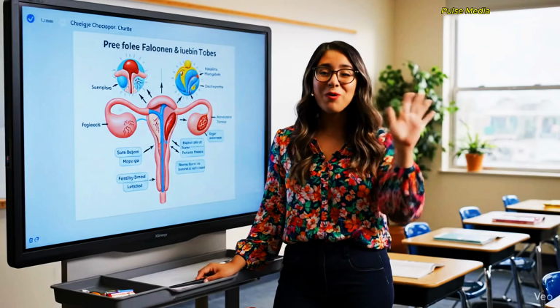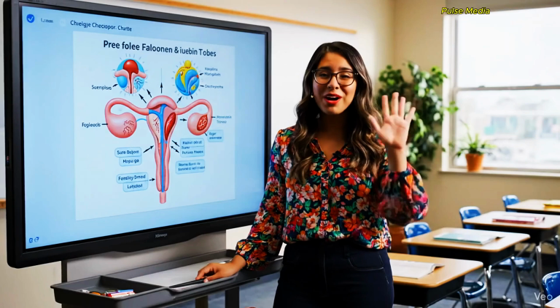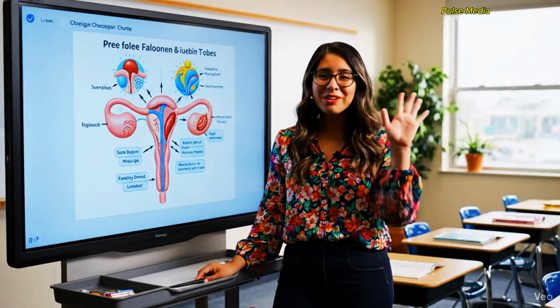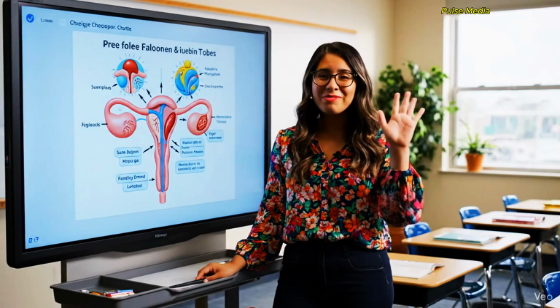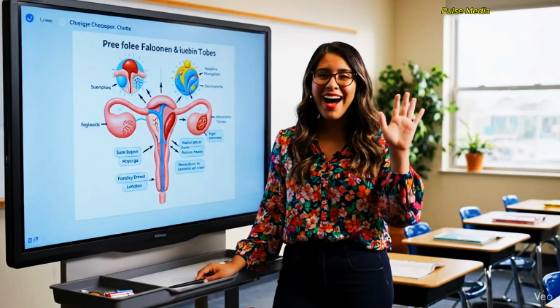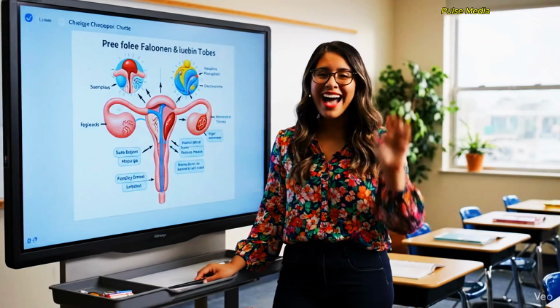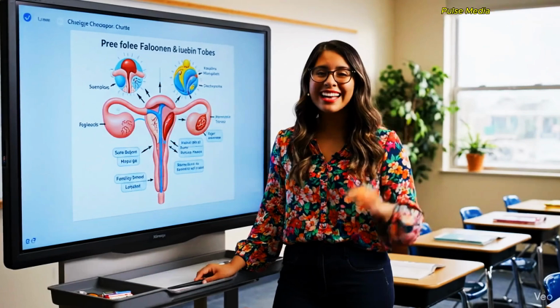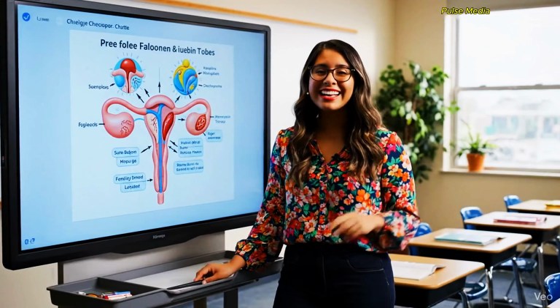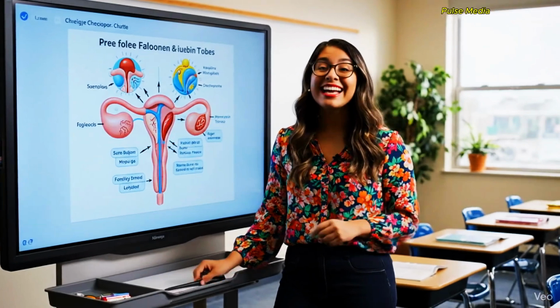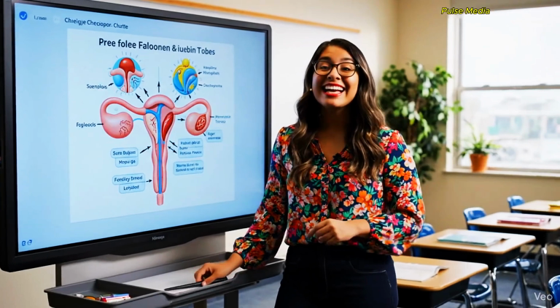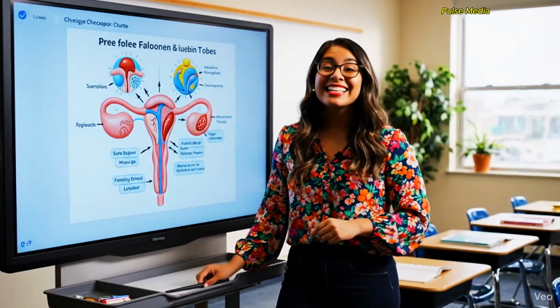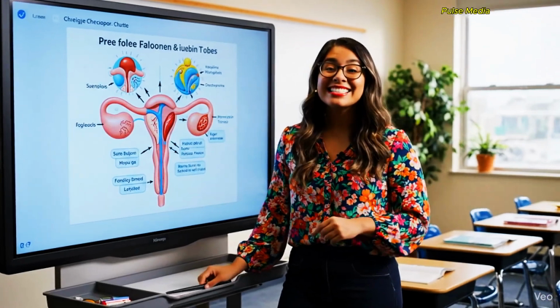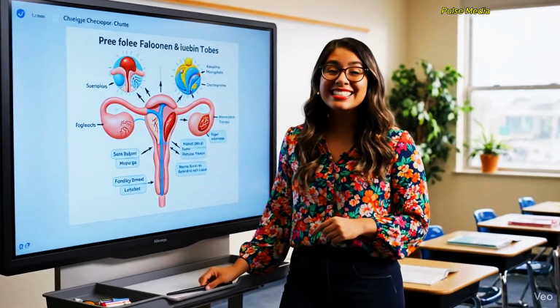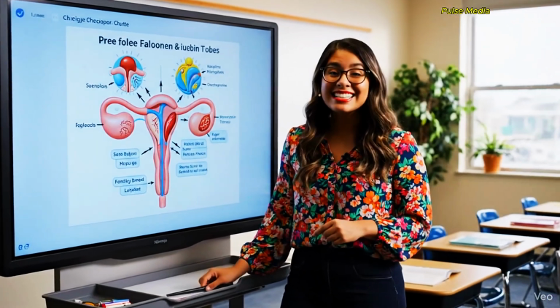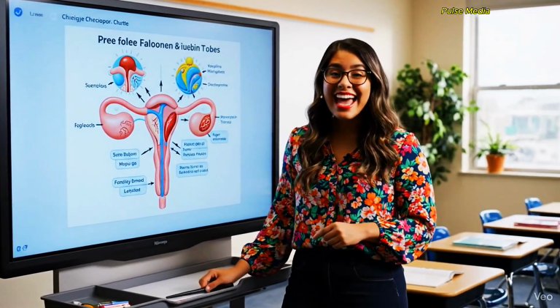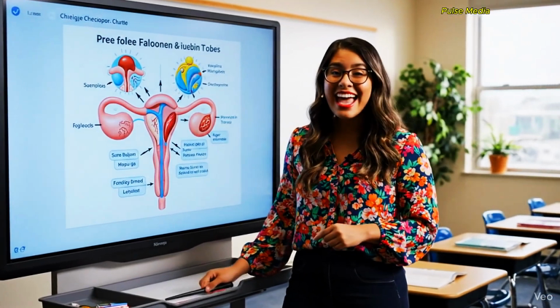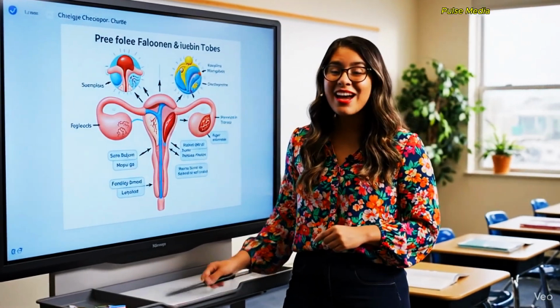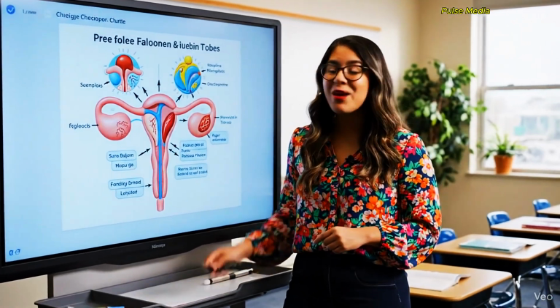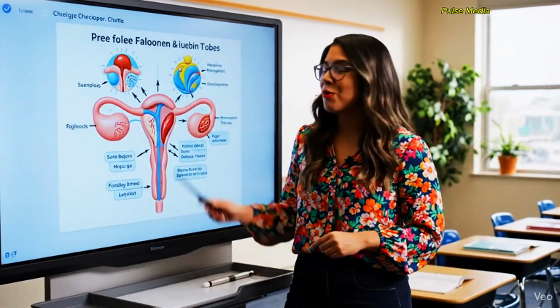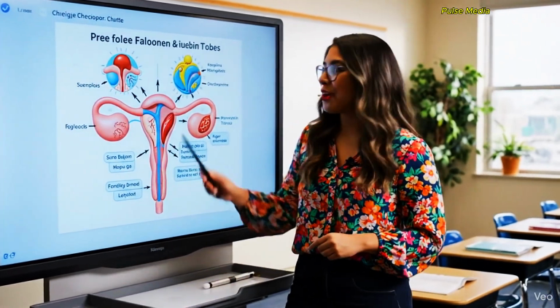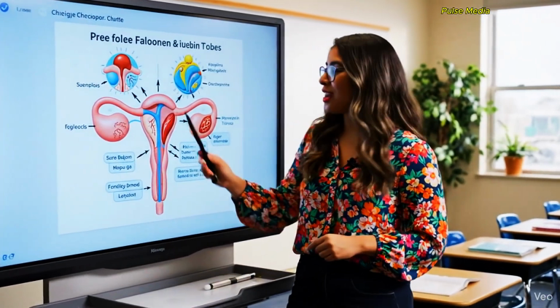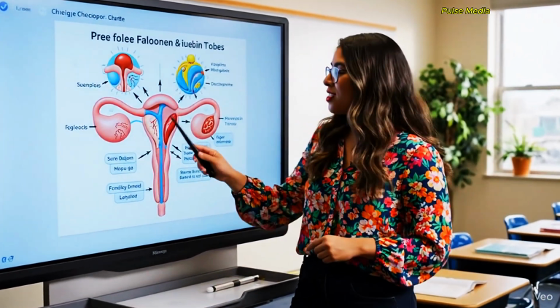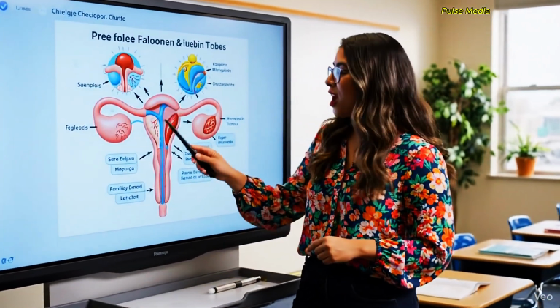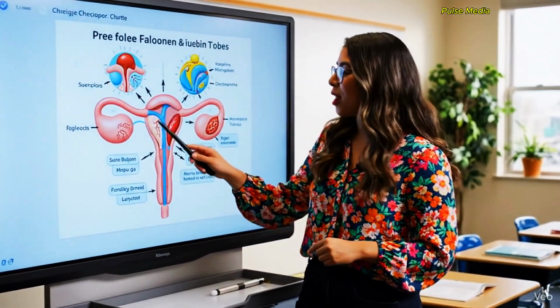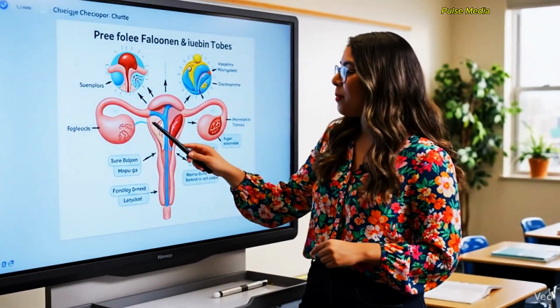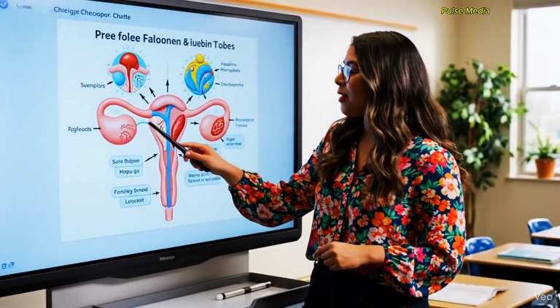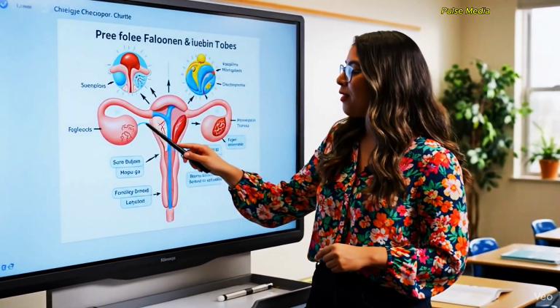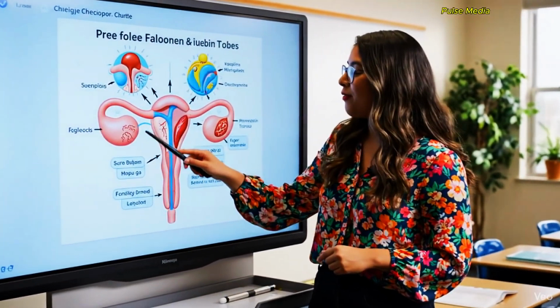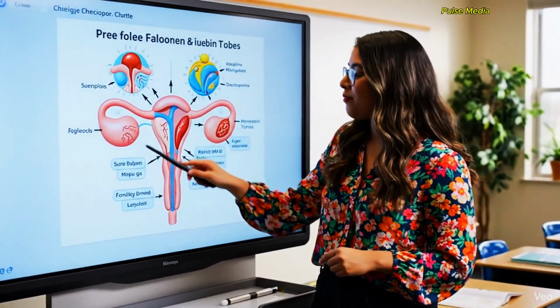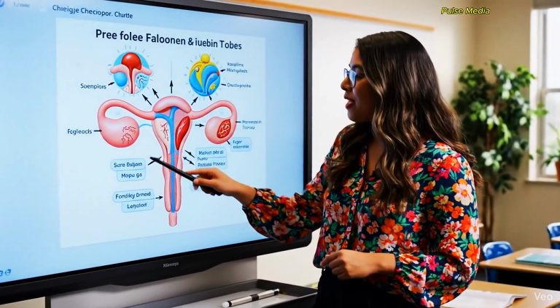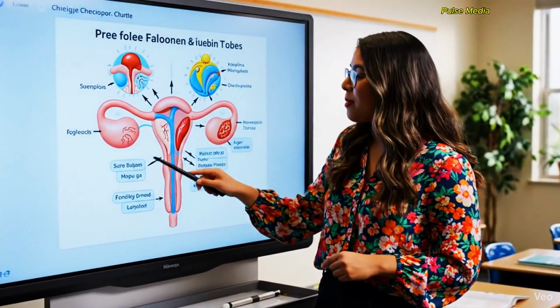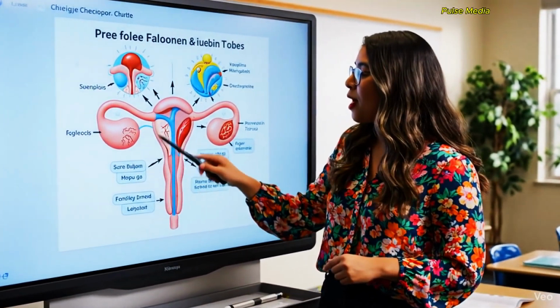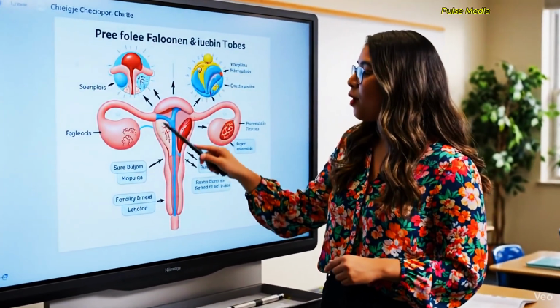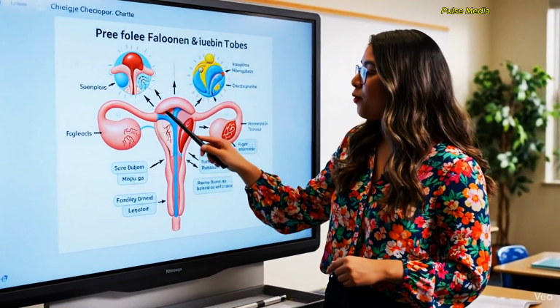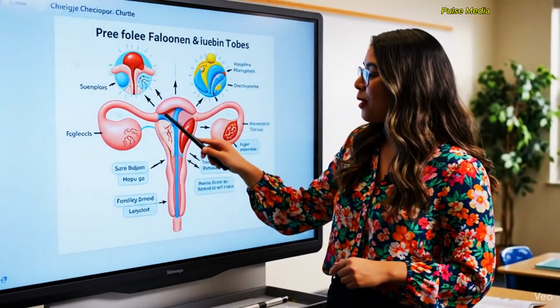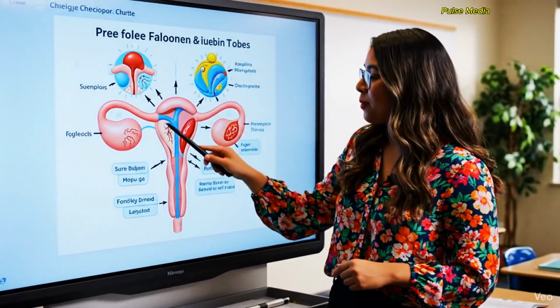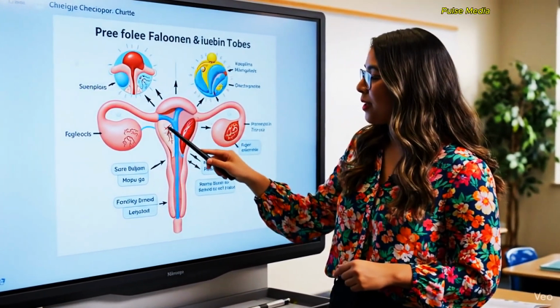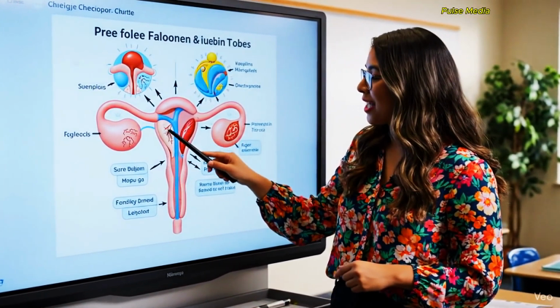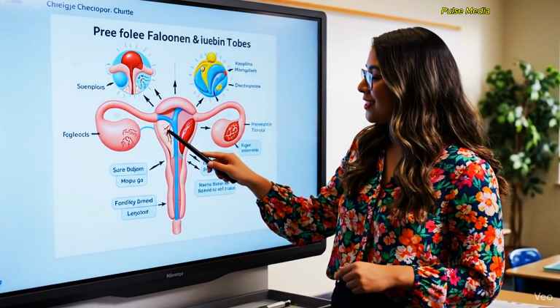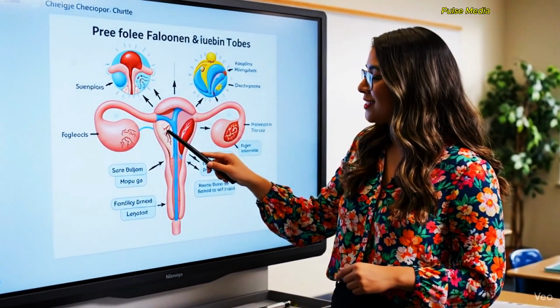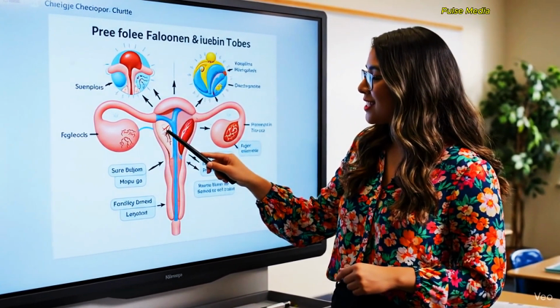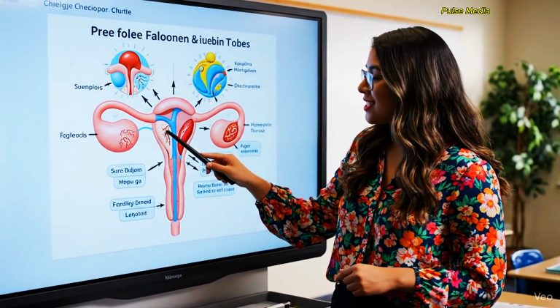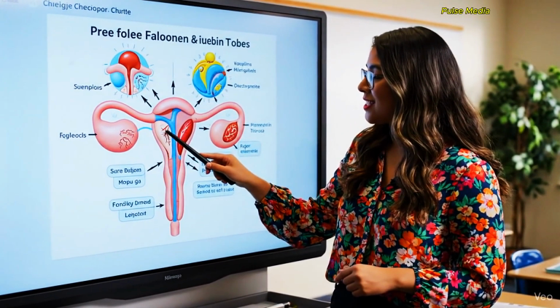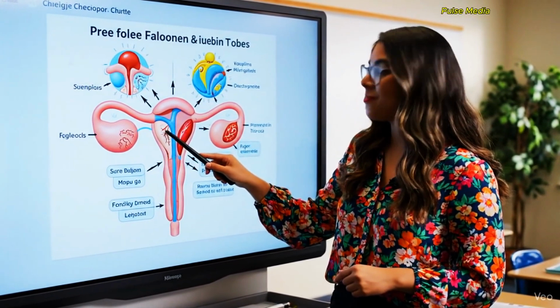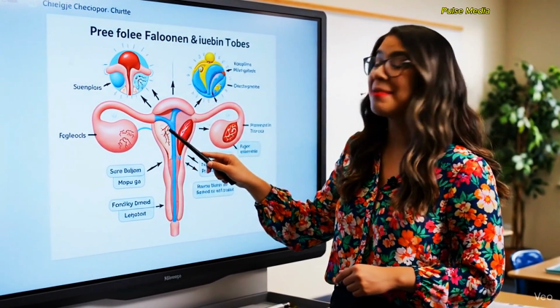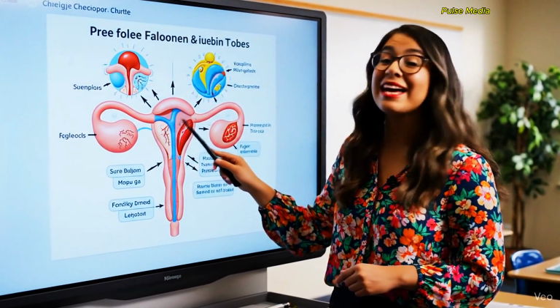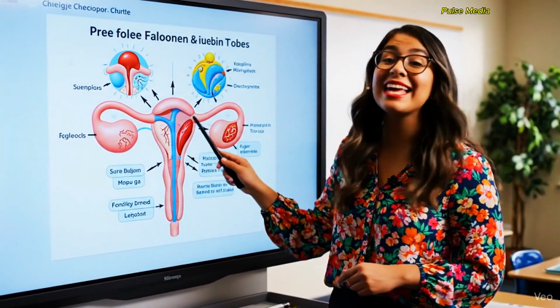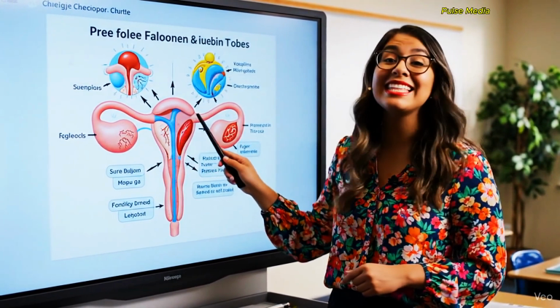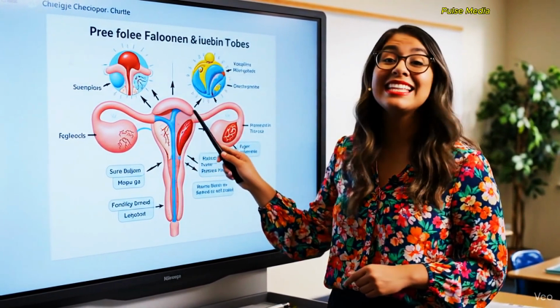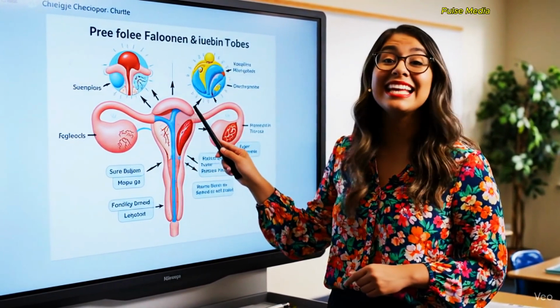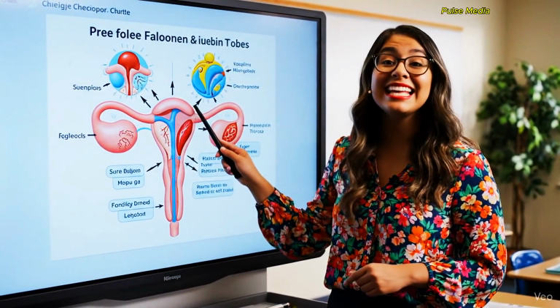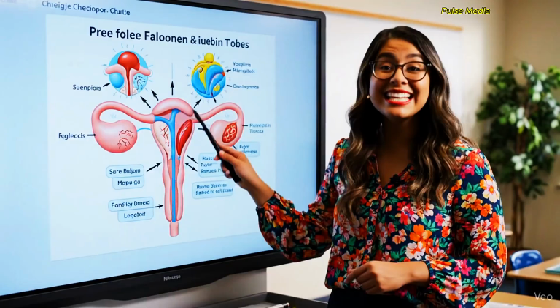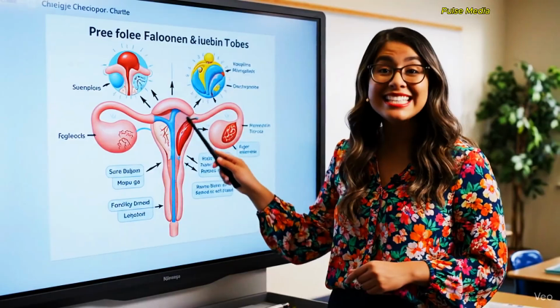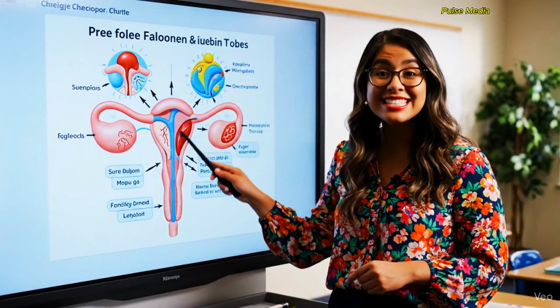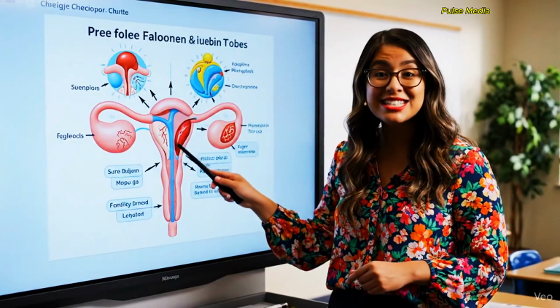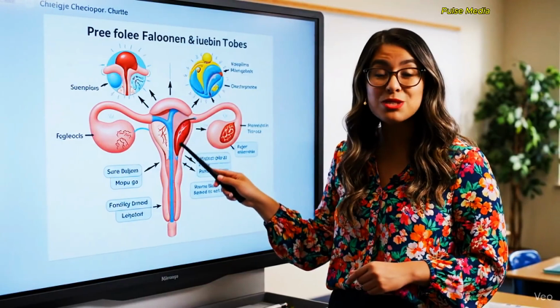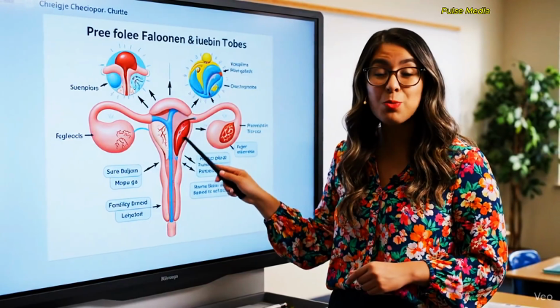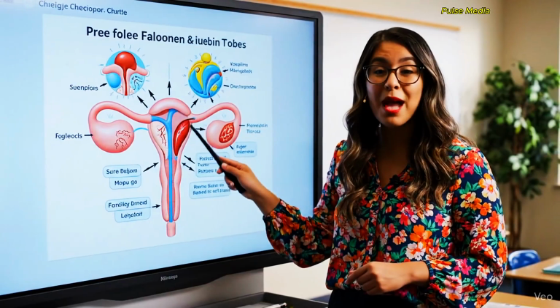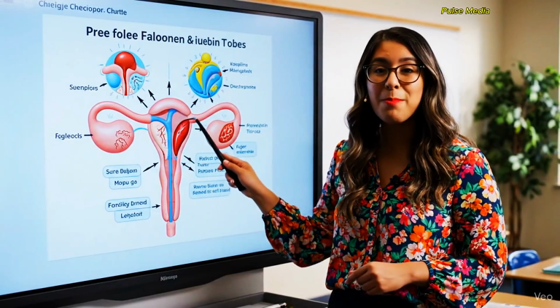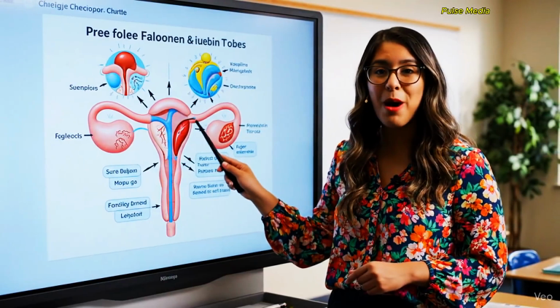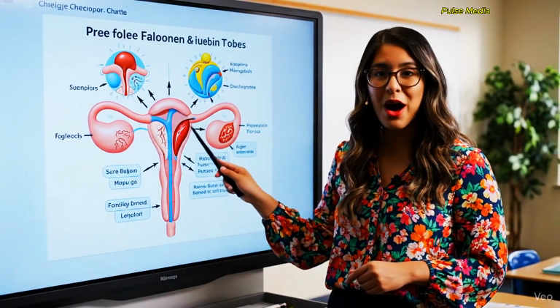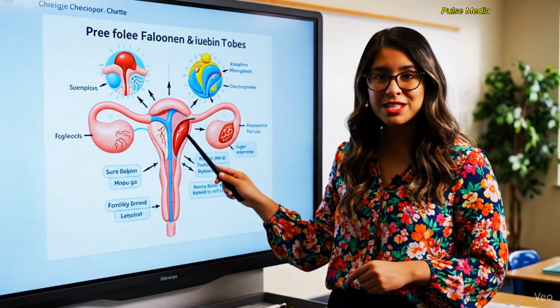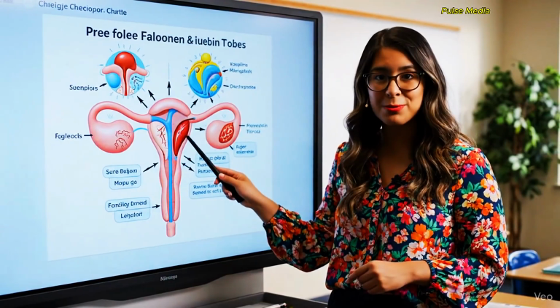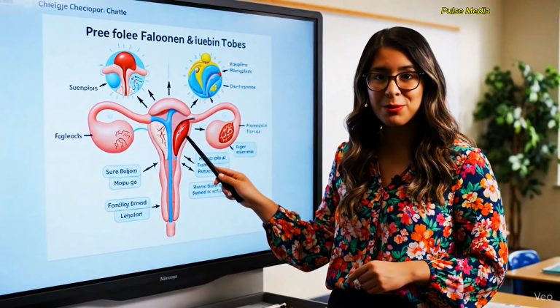Welcome back. Today we're going to talk about the female reproductive system in the easiest way possible.